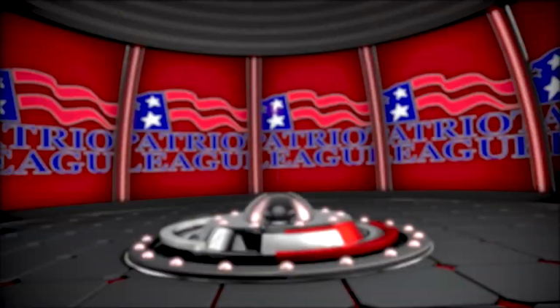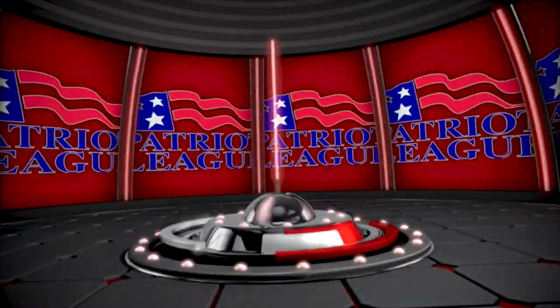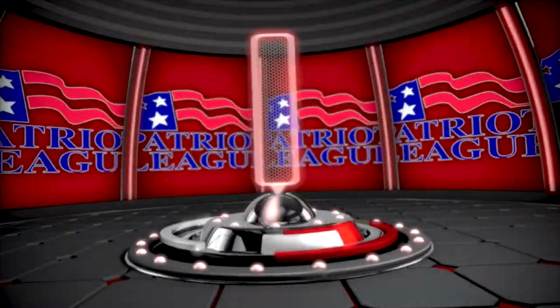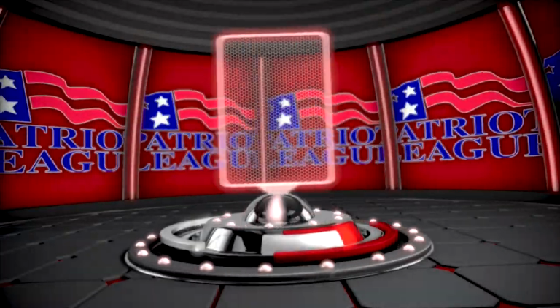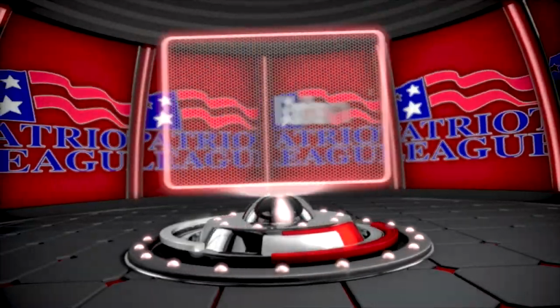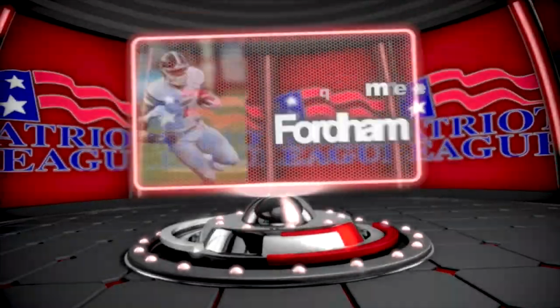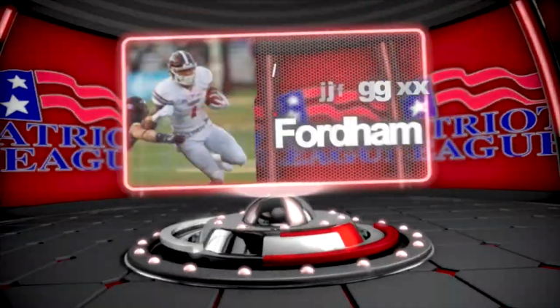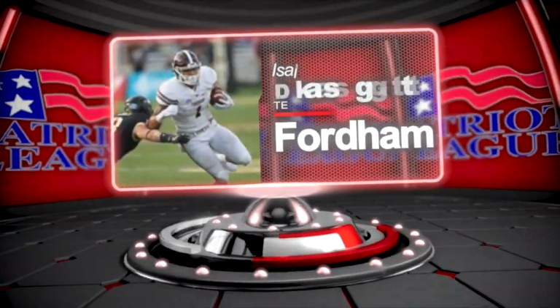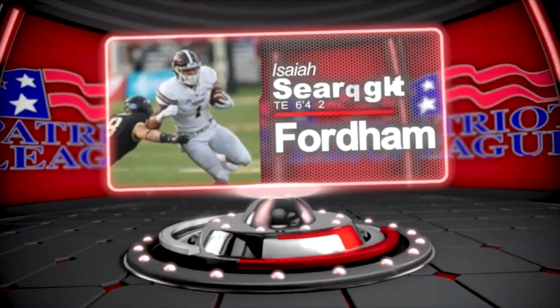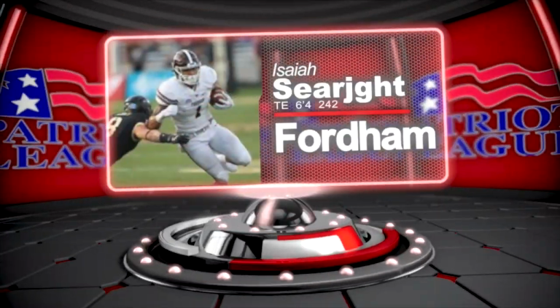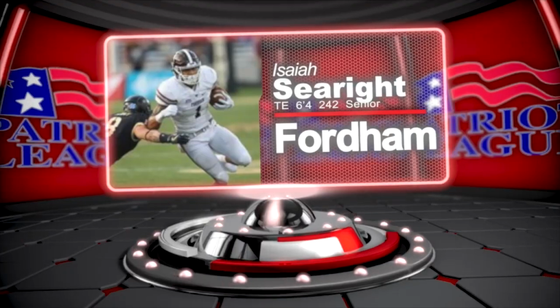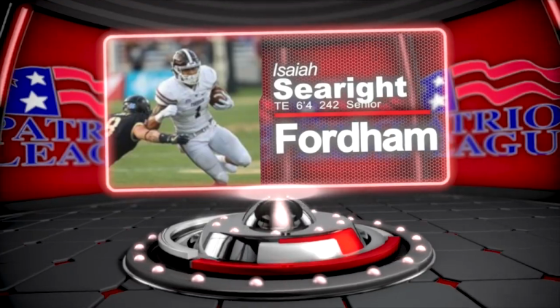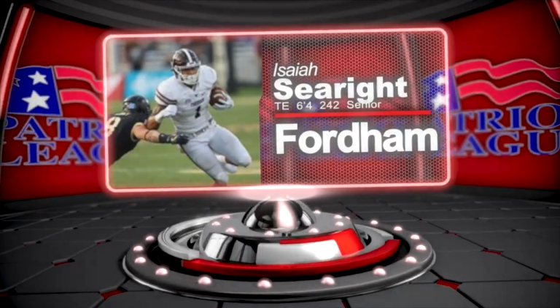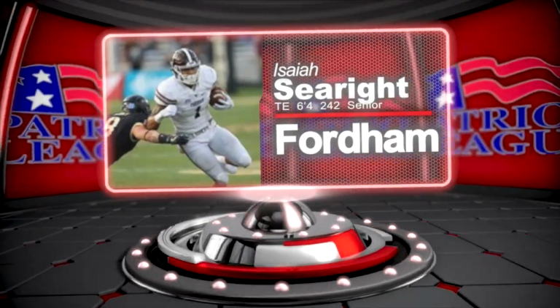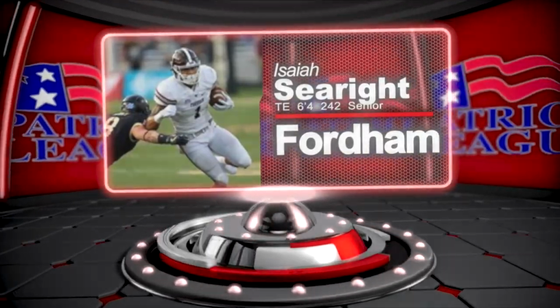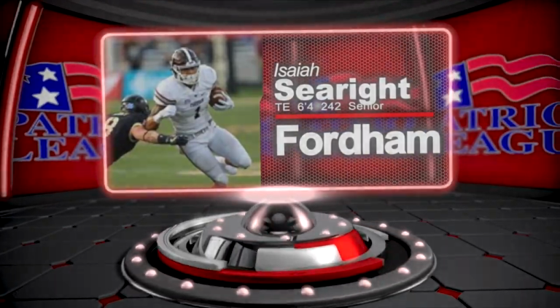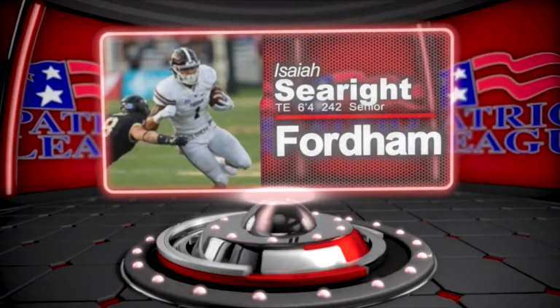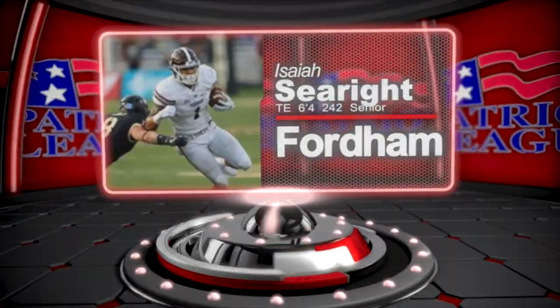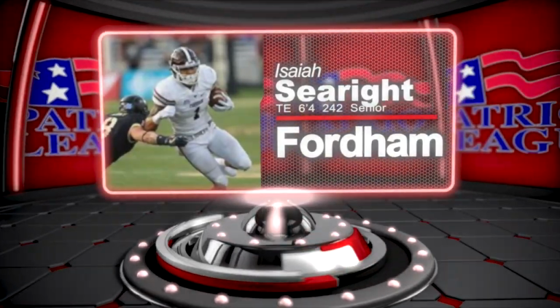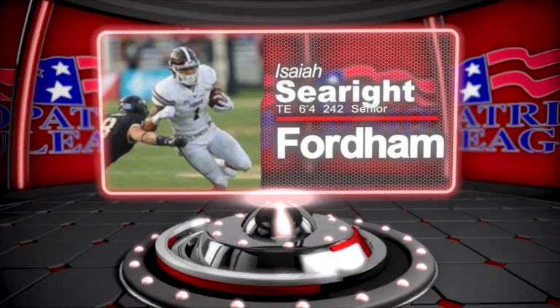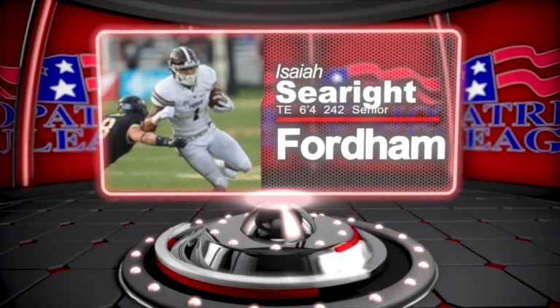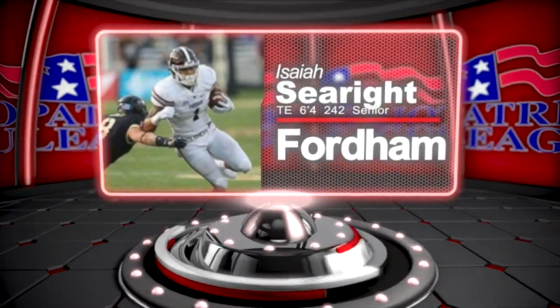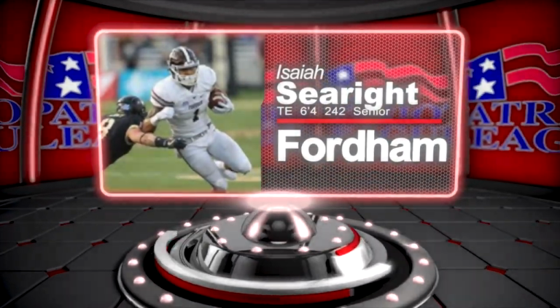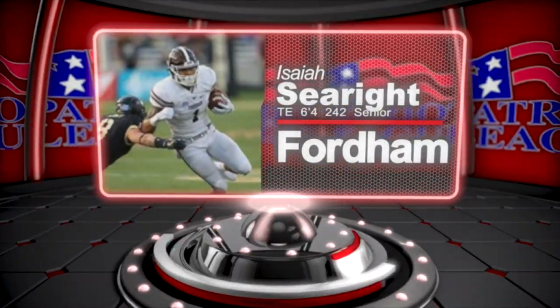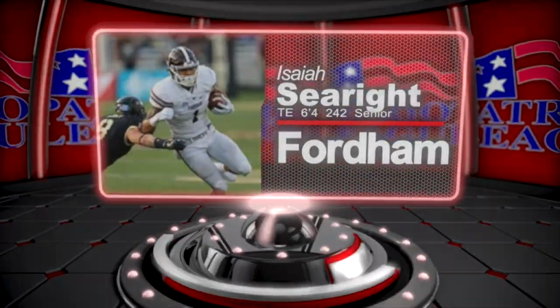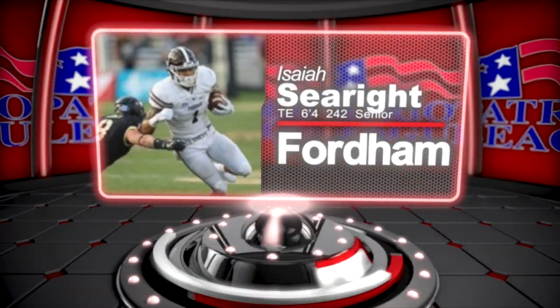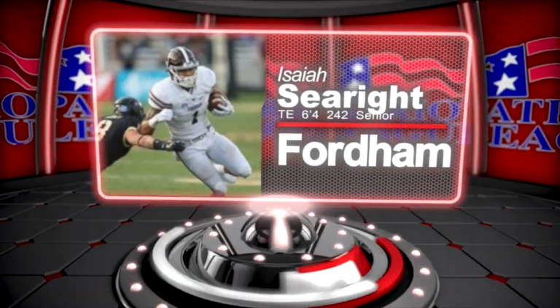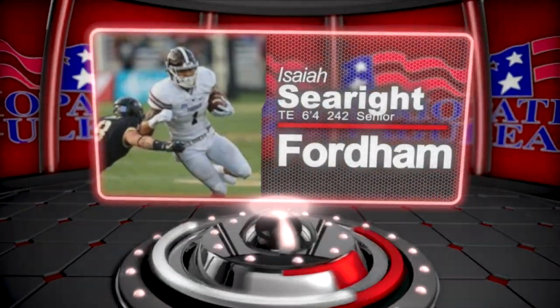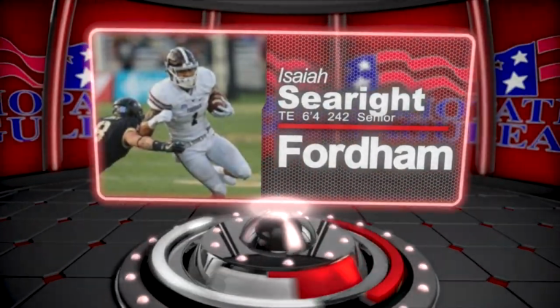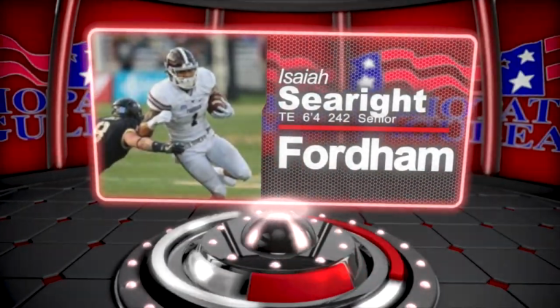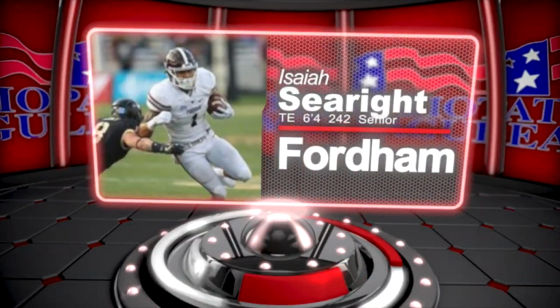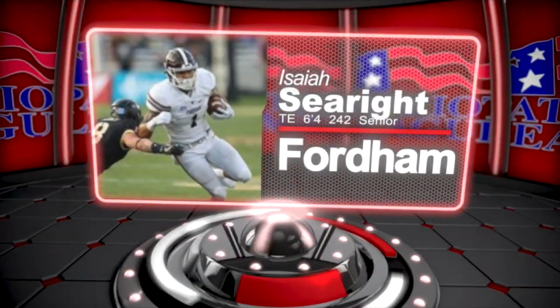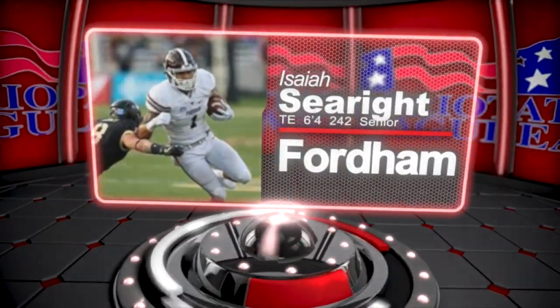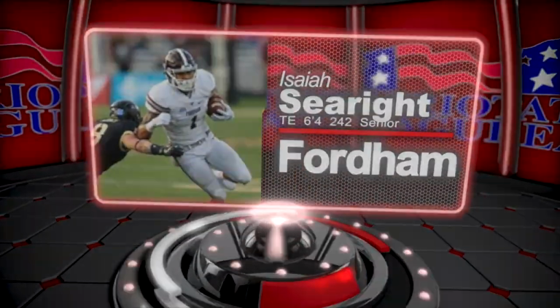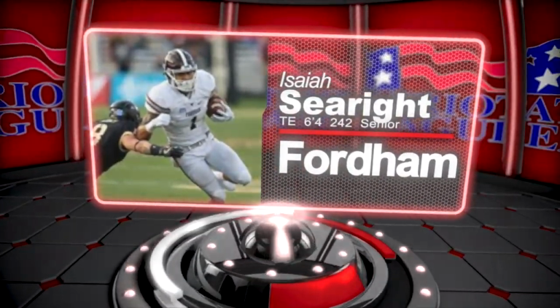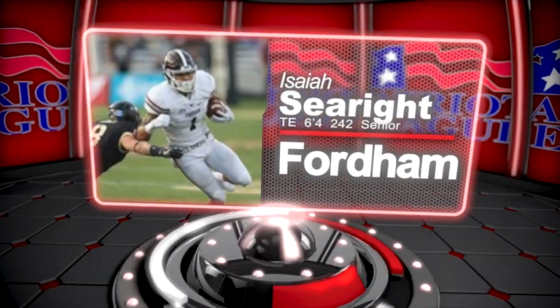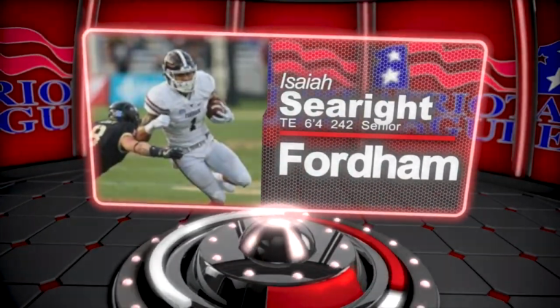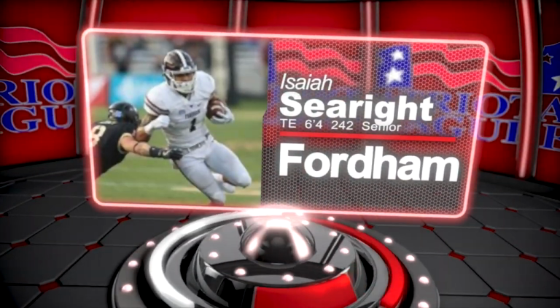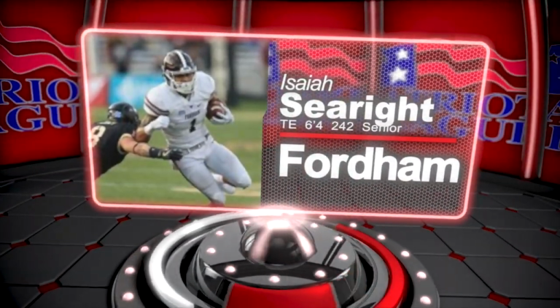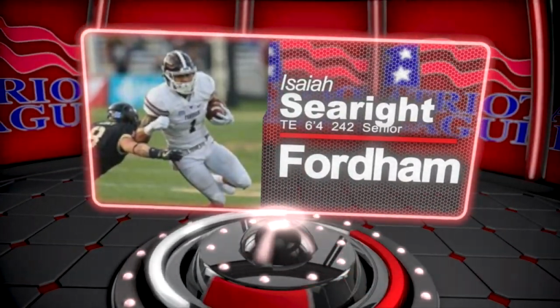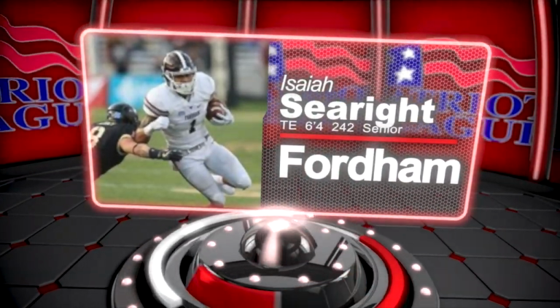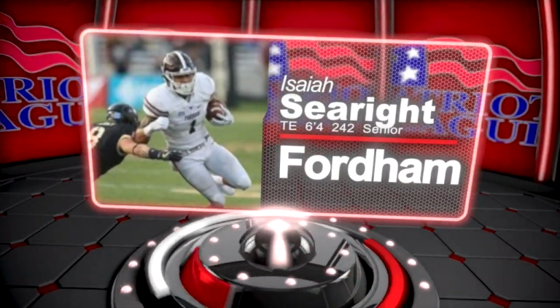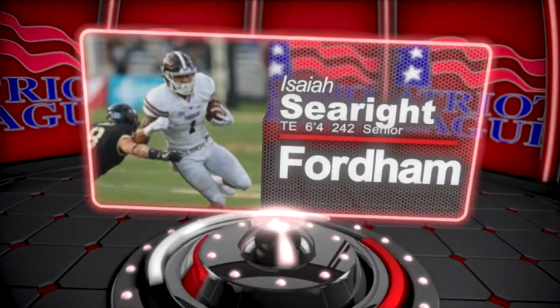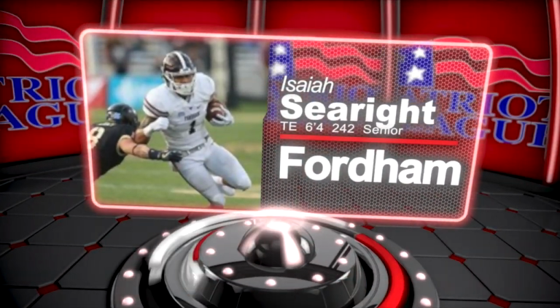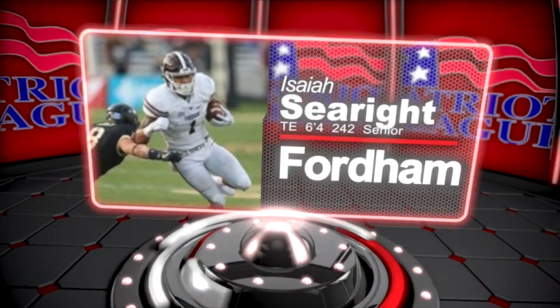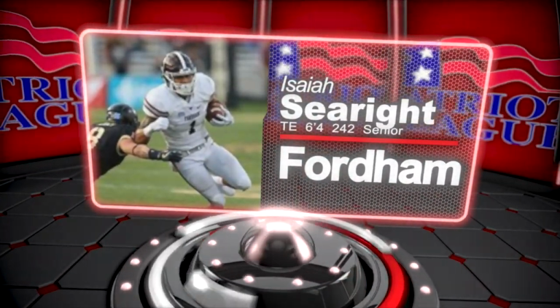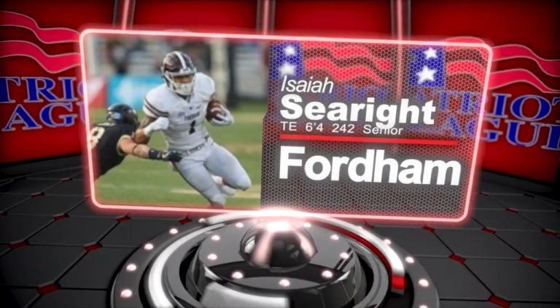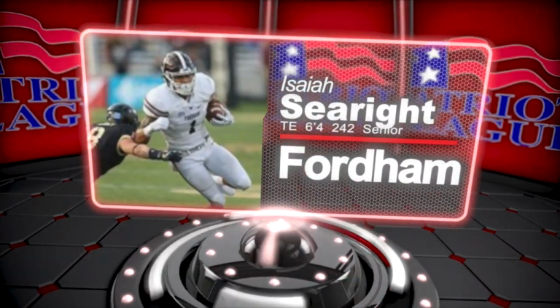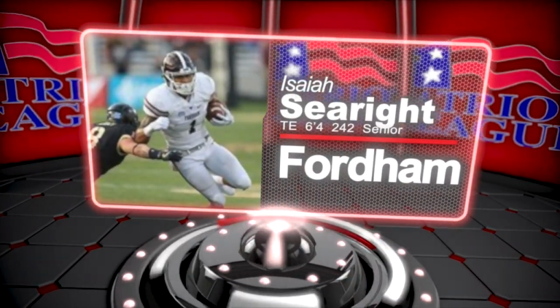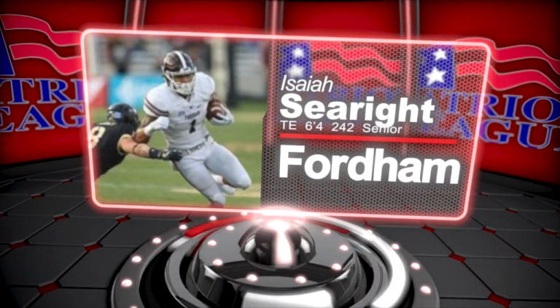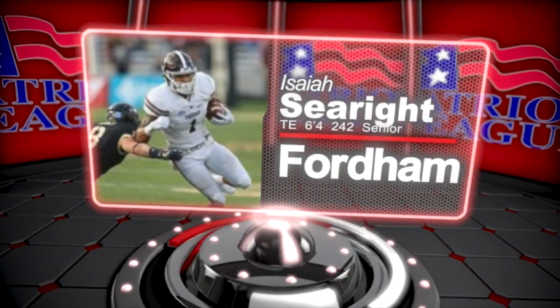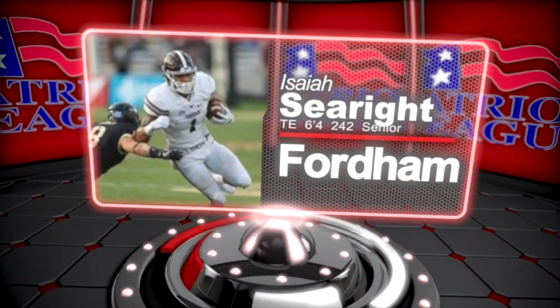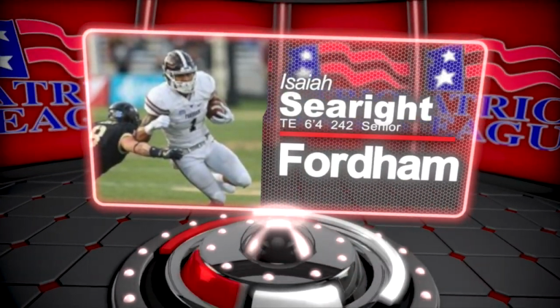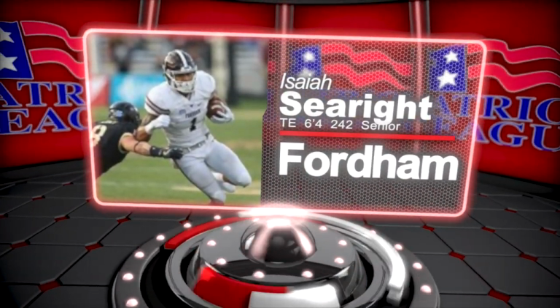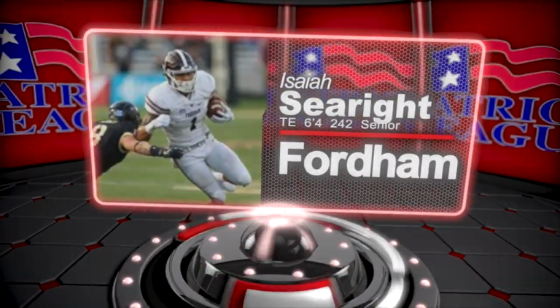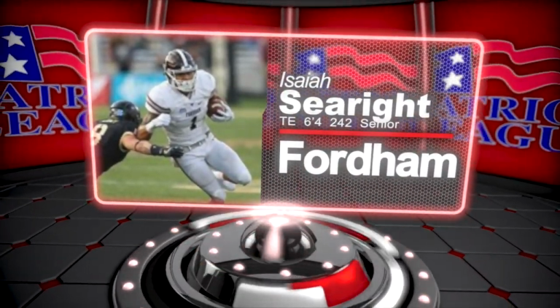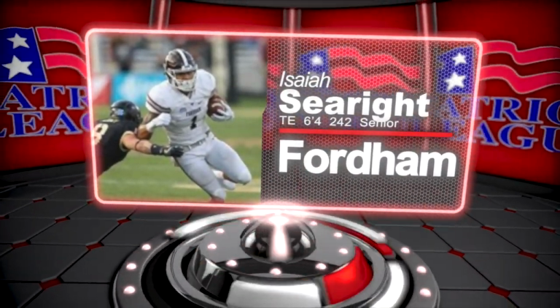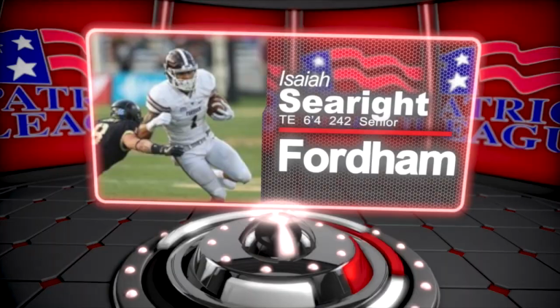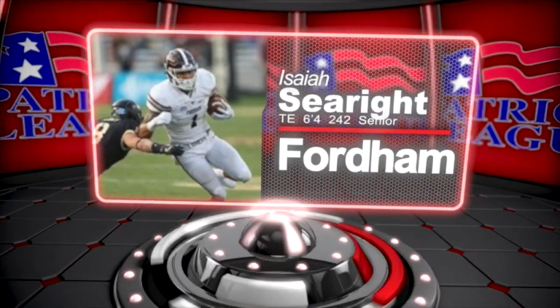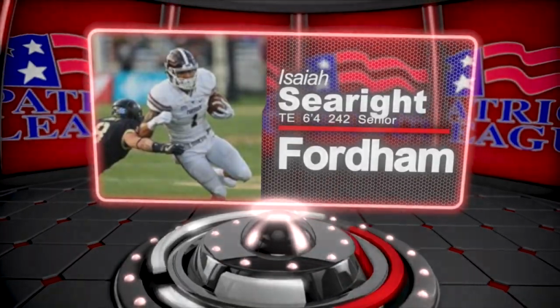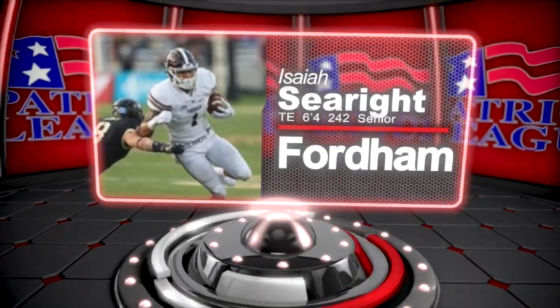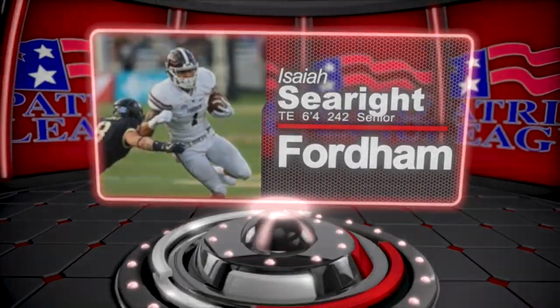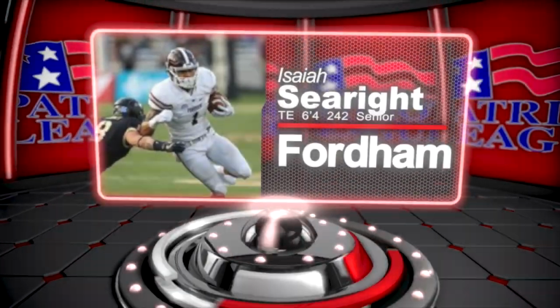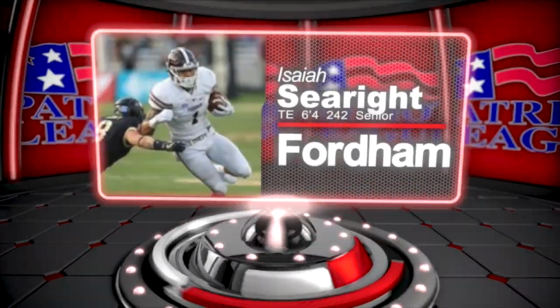Tight end Isaiah Searright out of Fordham has a chance to really blossom as a senior after finishing third on the squad last year in receiving, scoring four touchdowns.